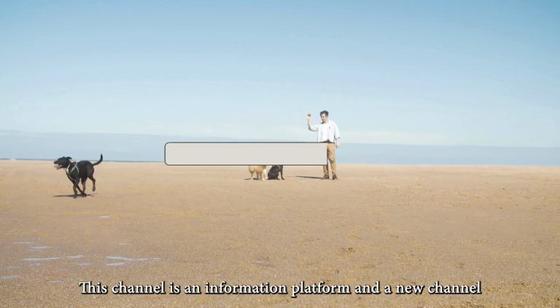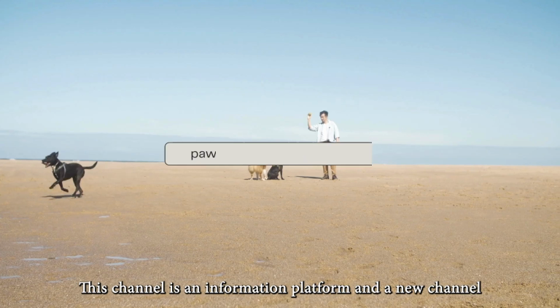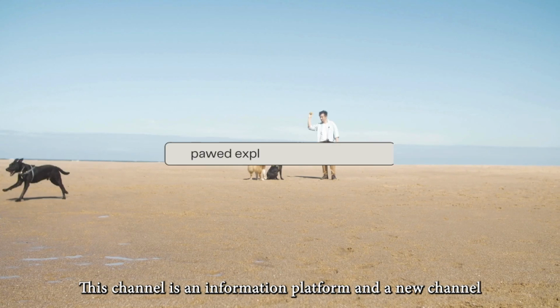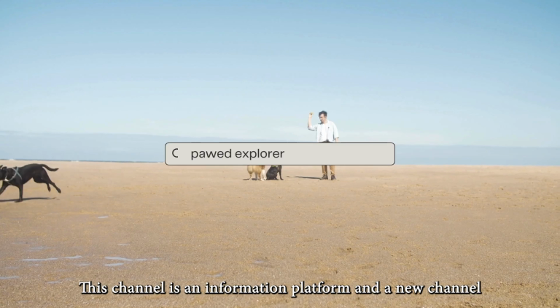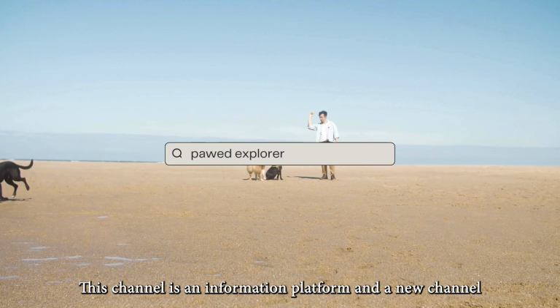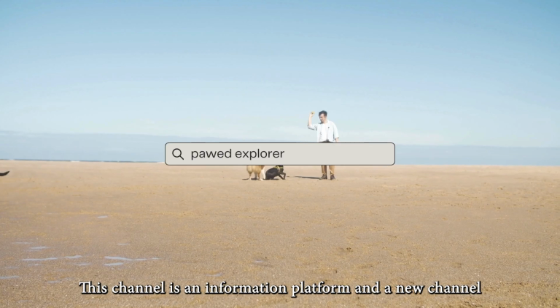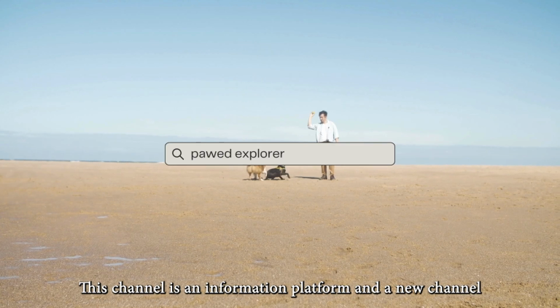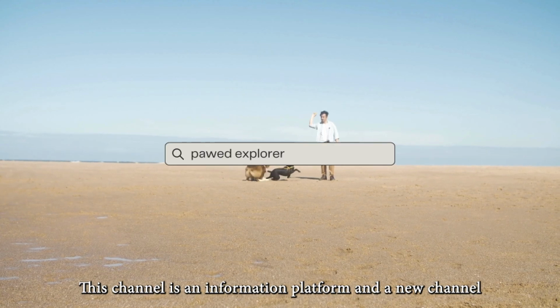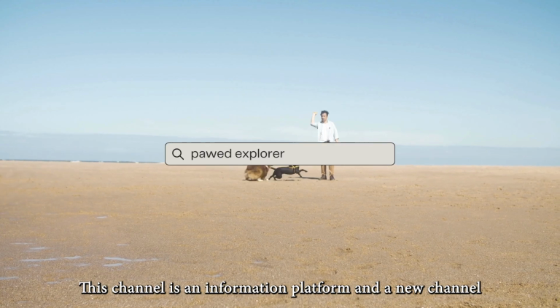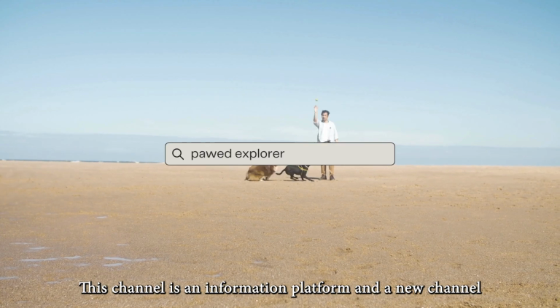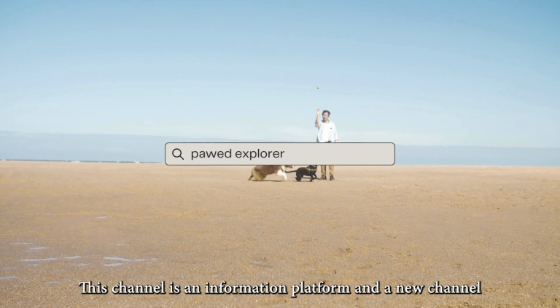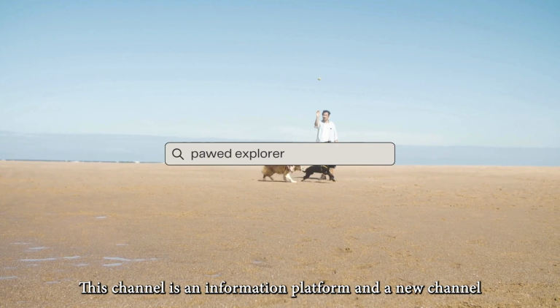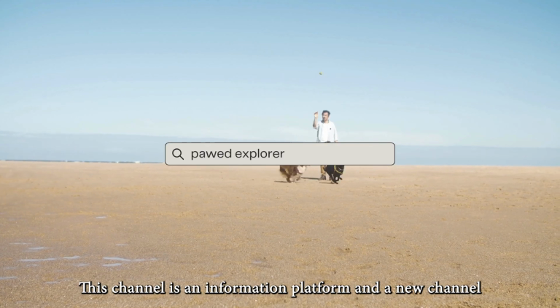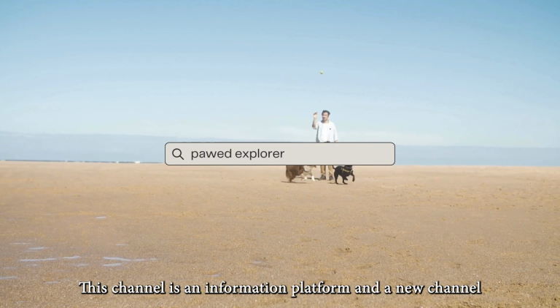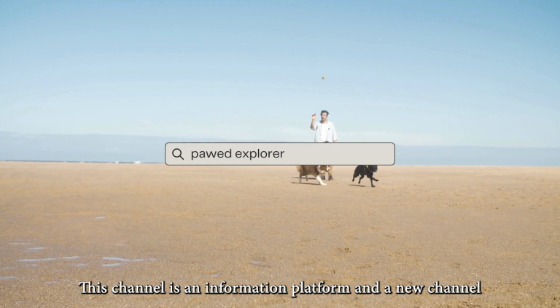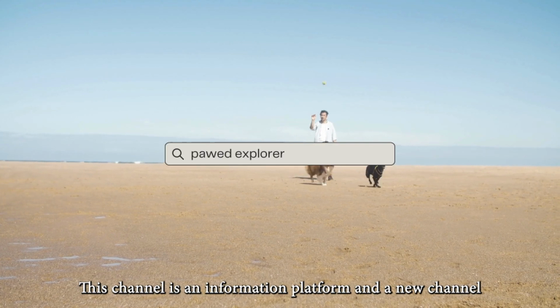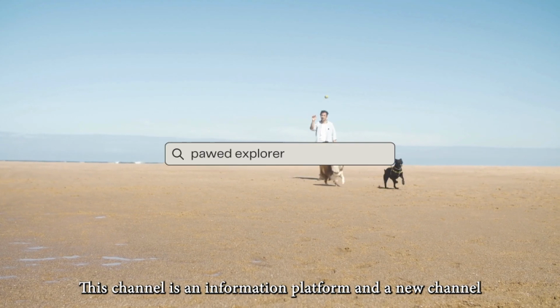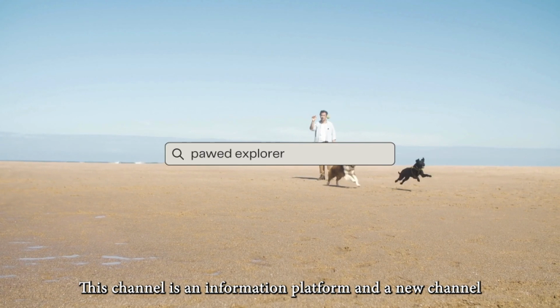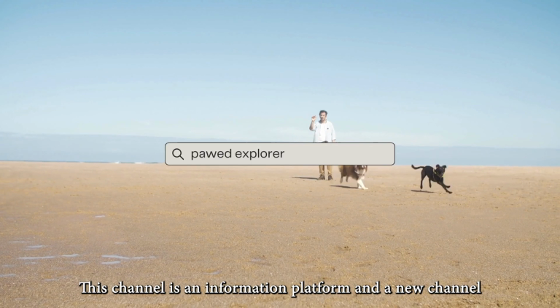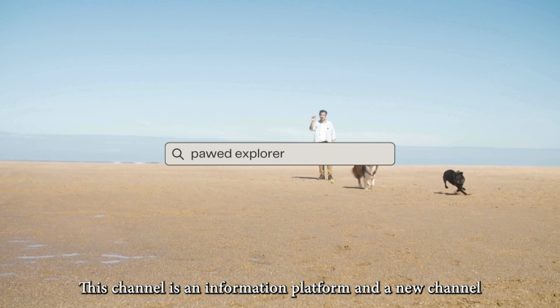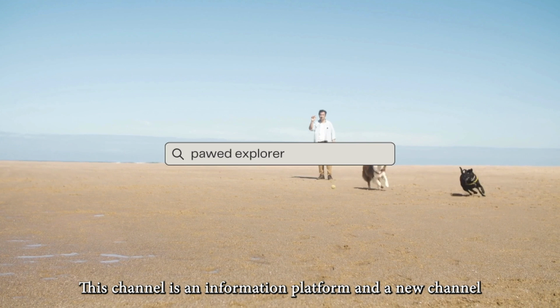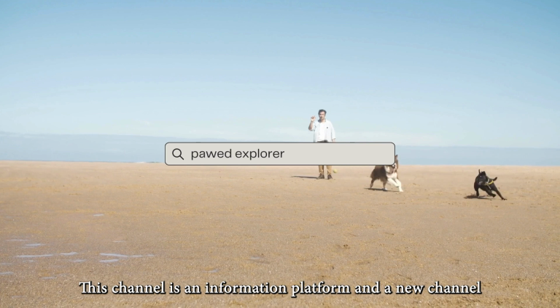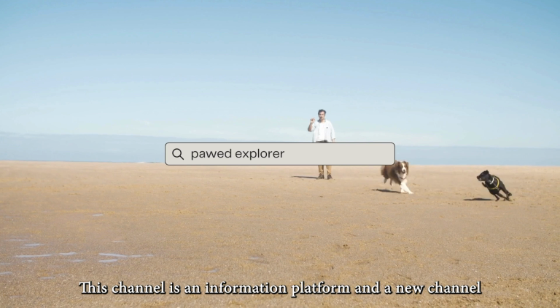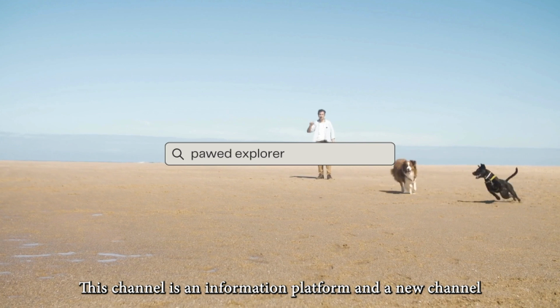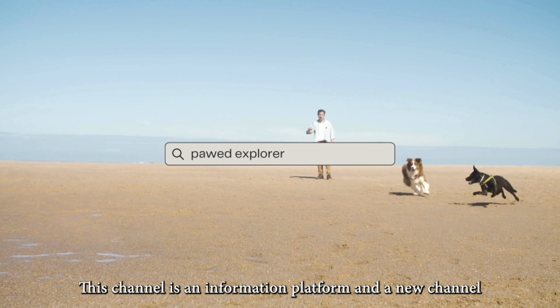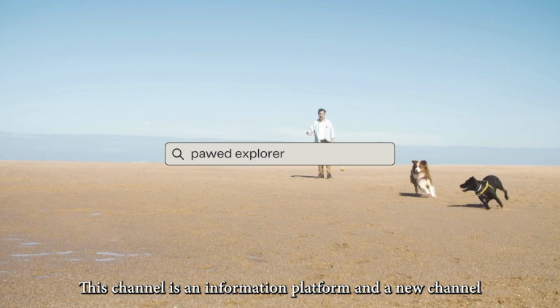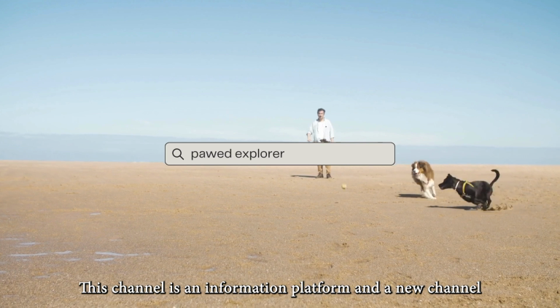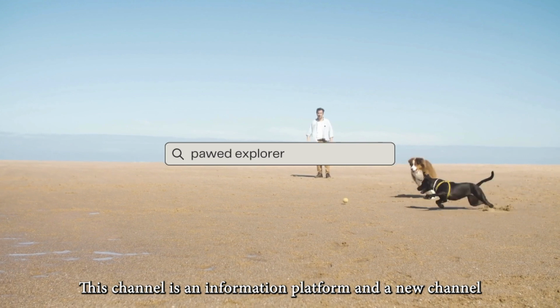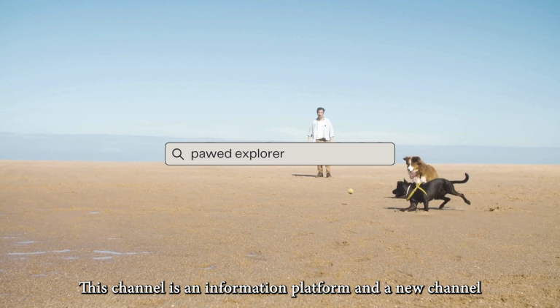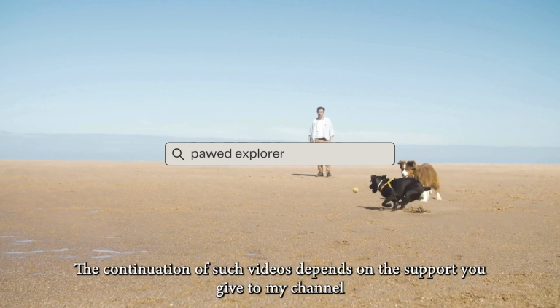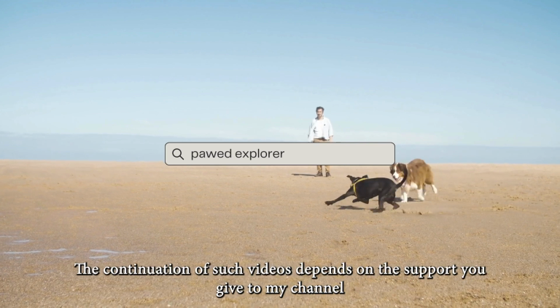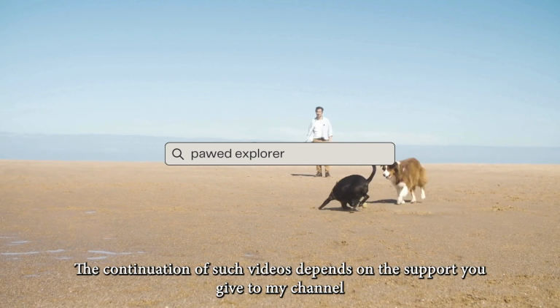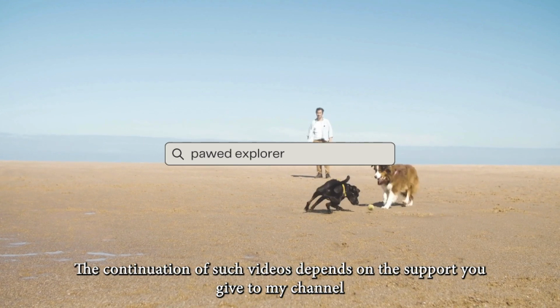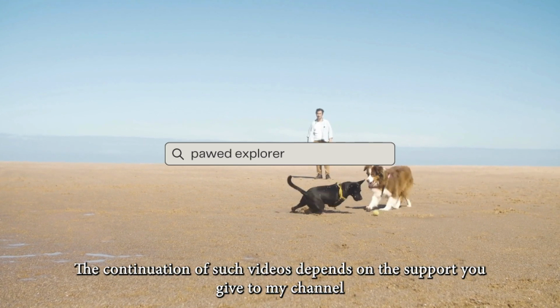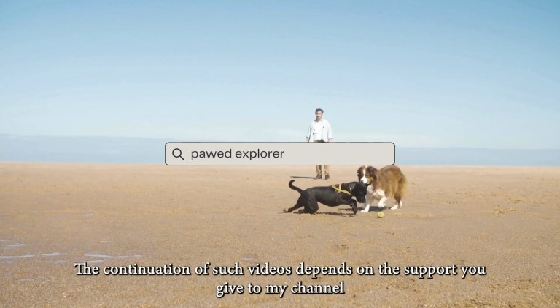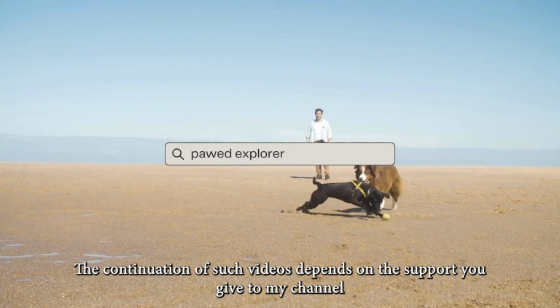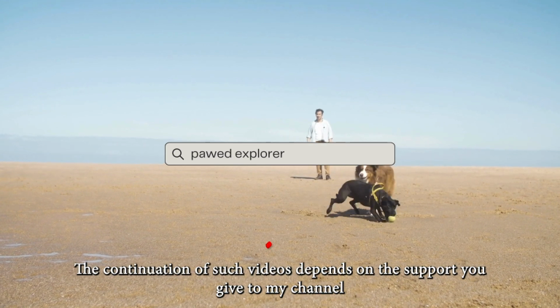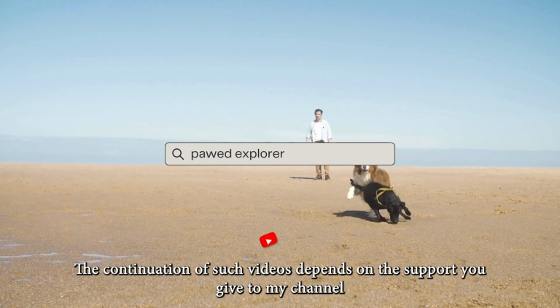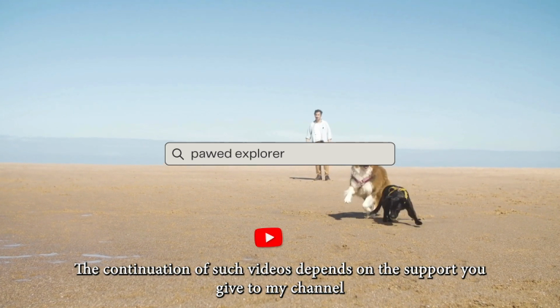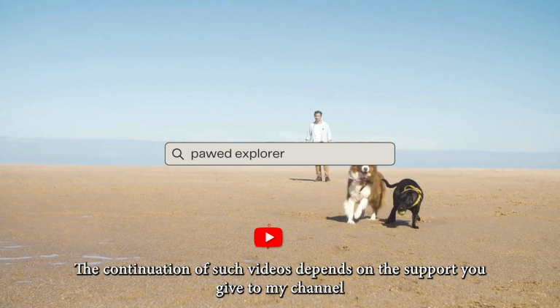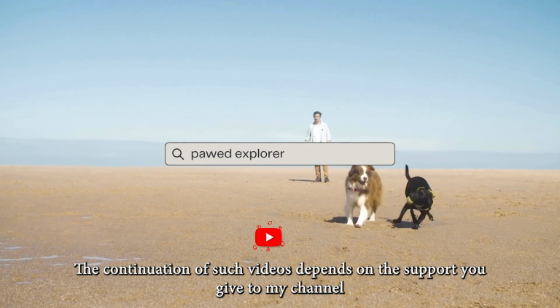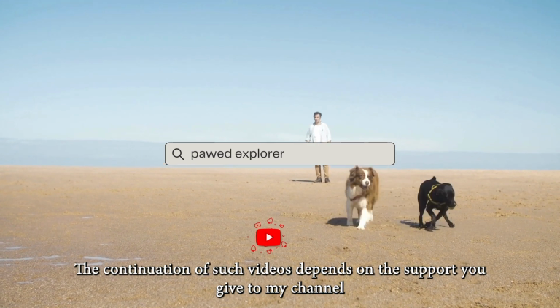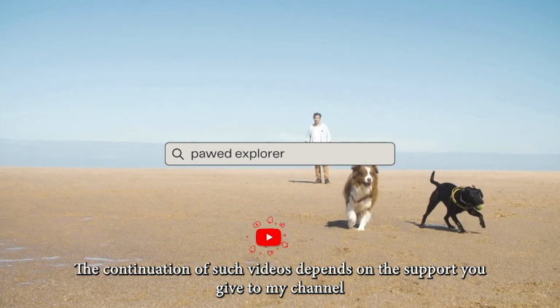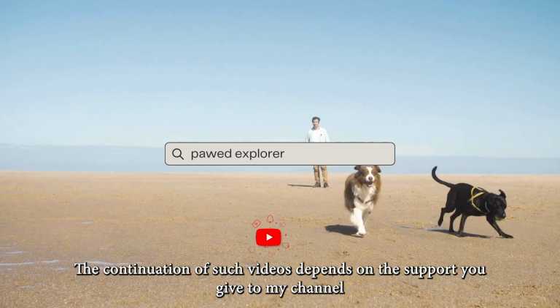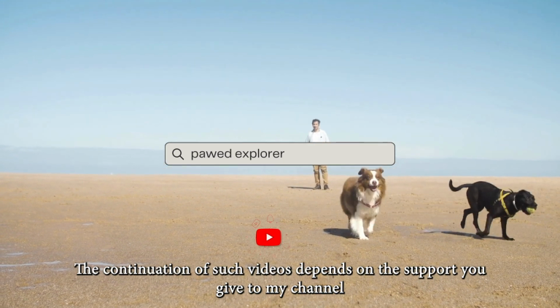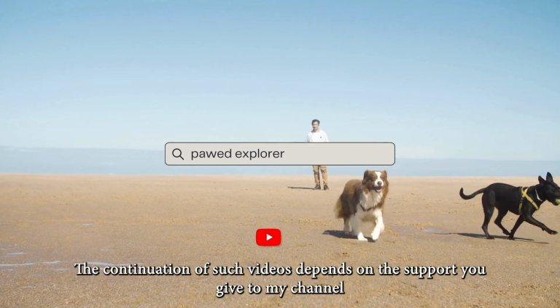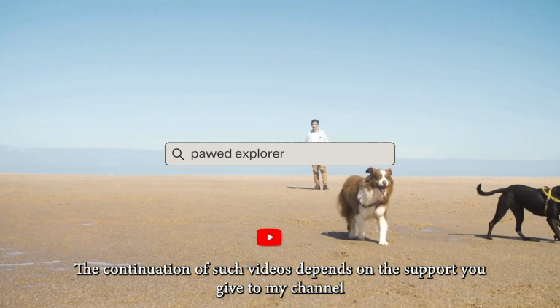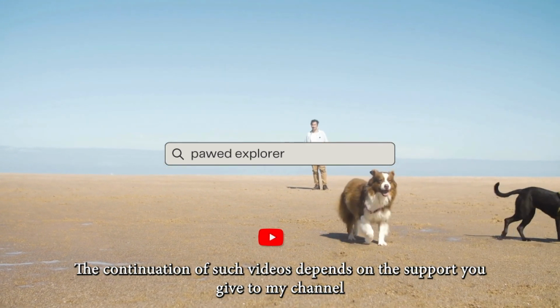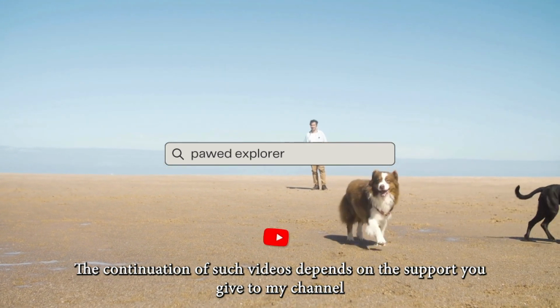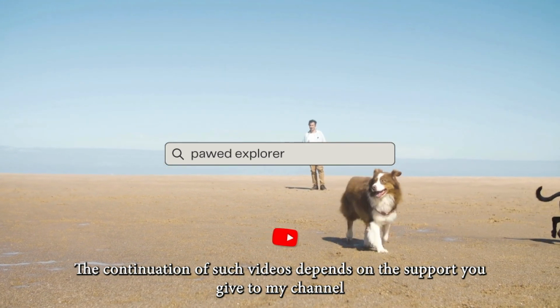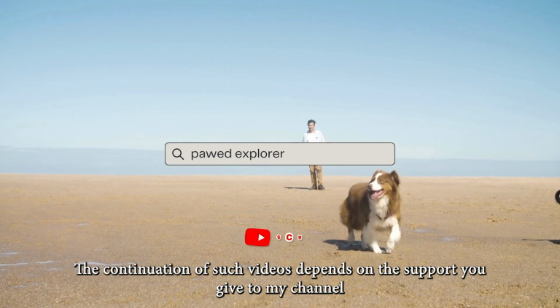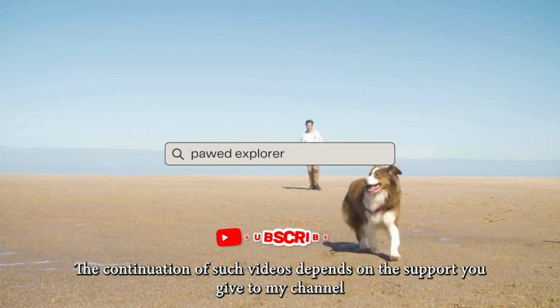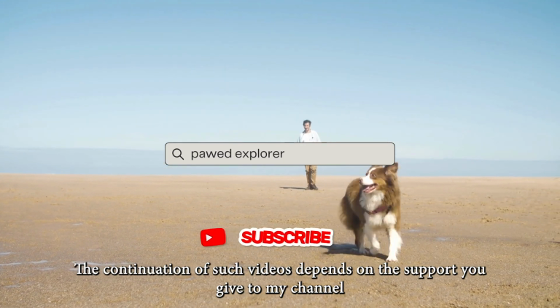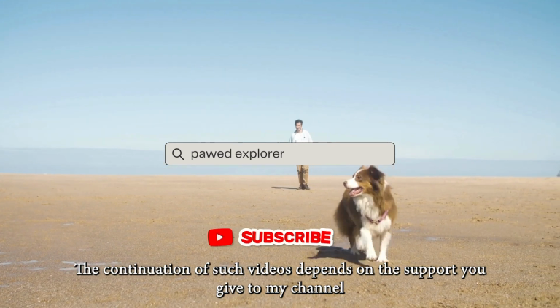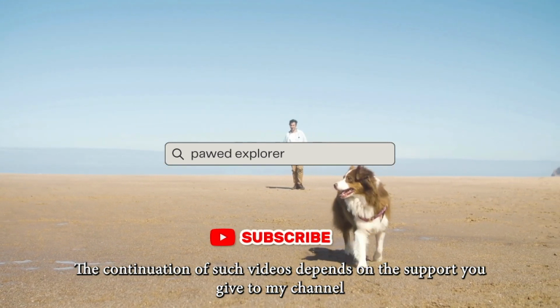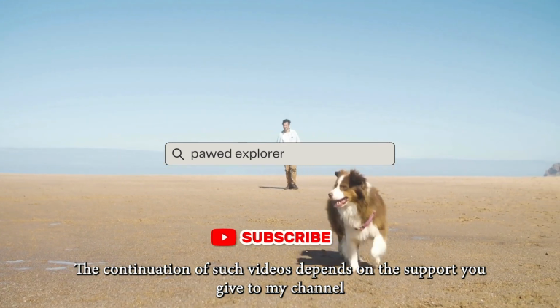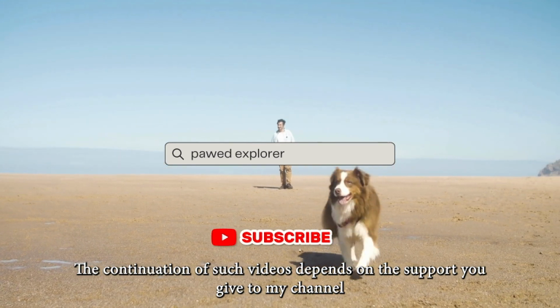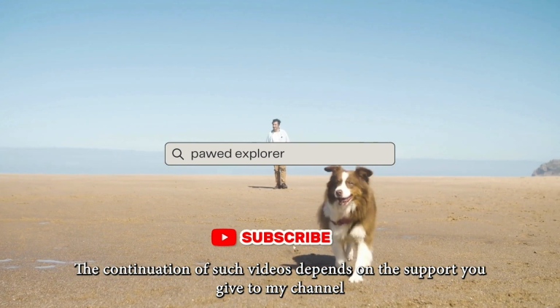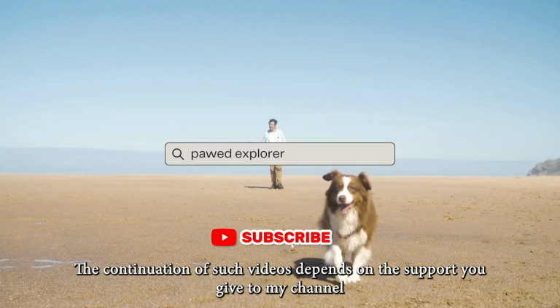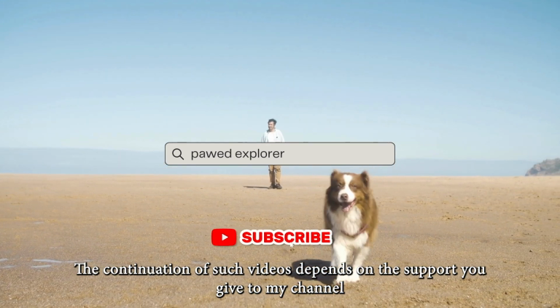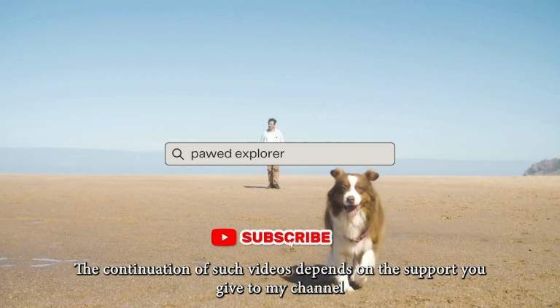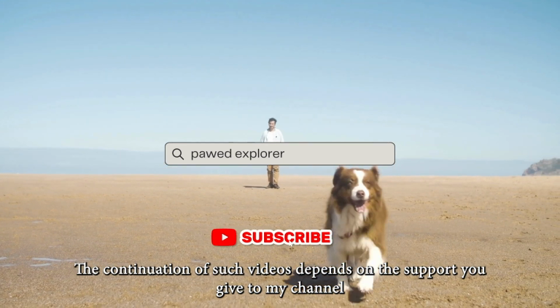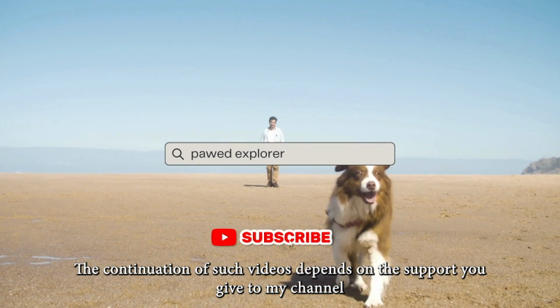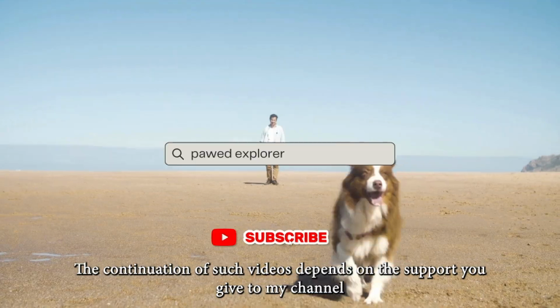This channel is an information platform and a new channel. The continuation of such videos depends on the support you give to my channel.